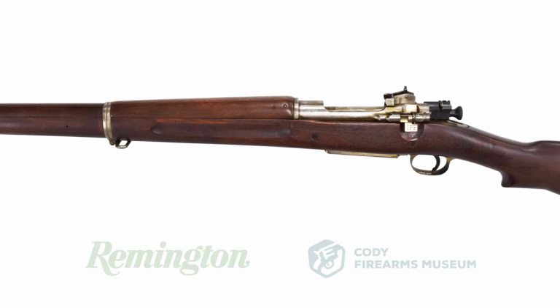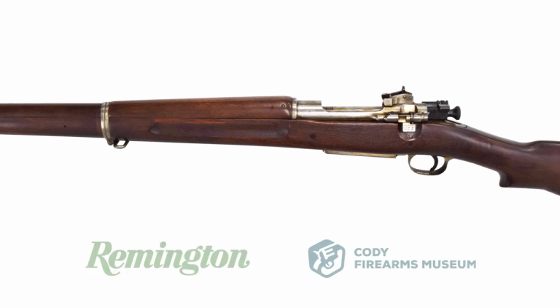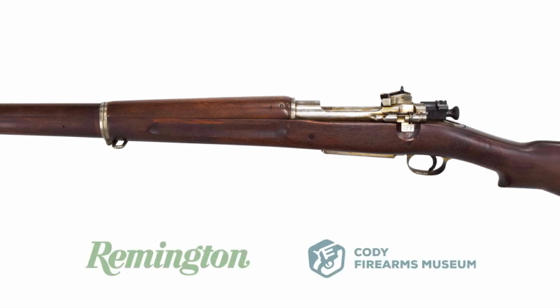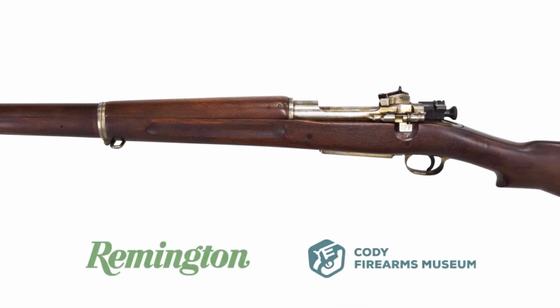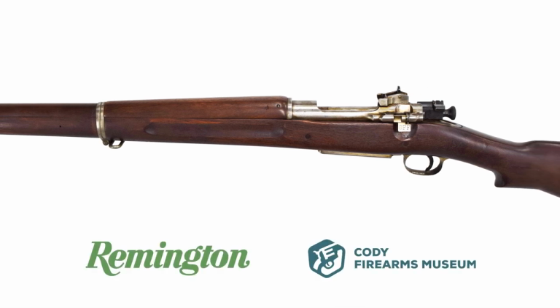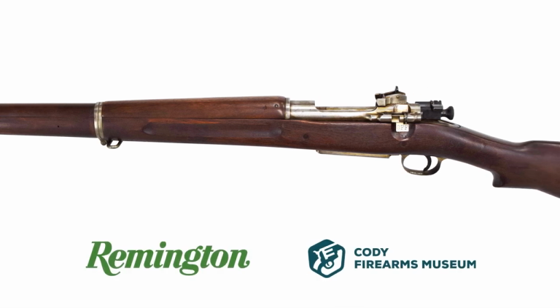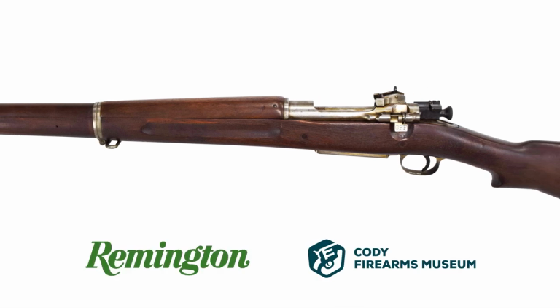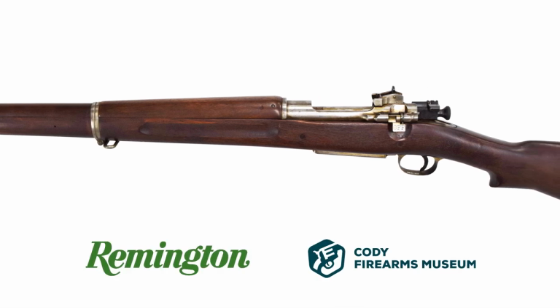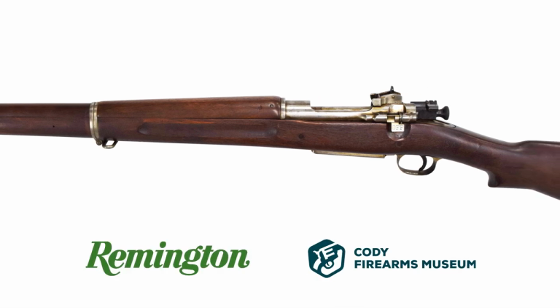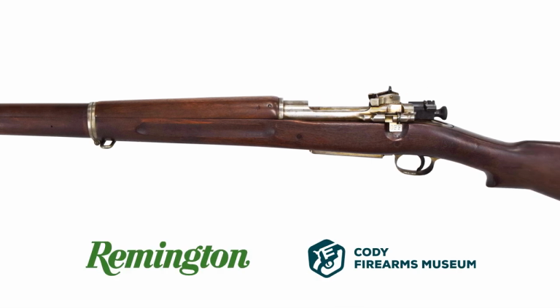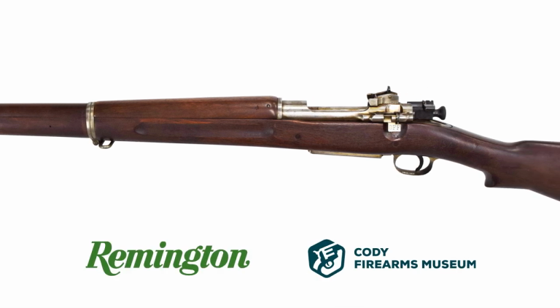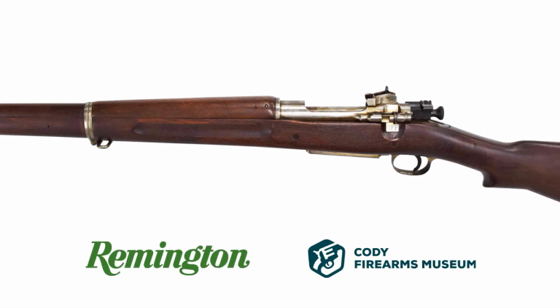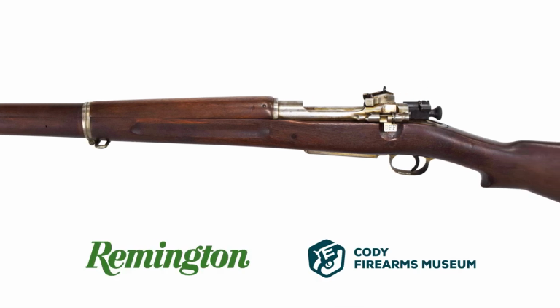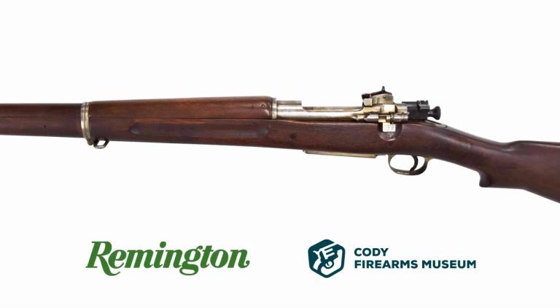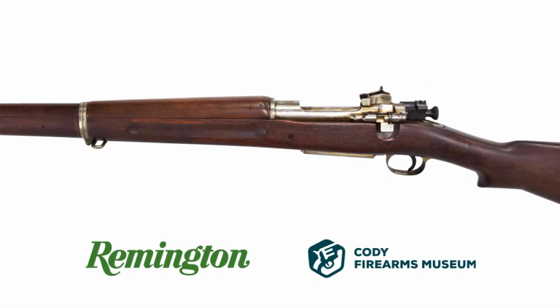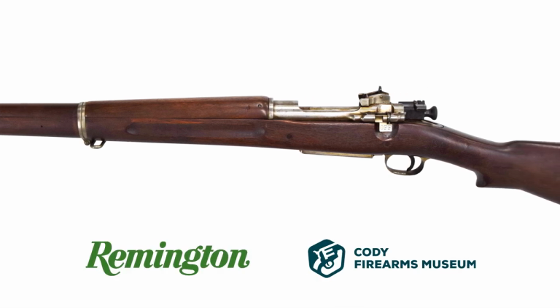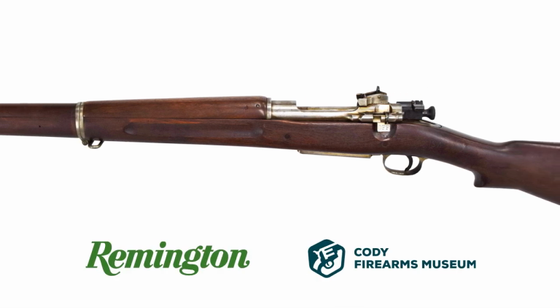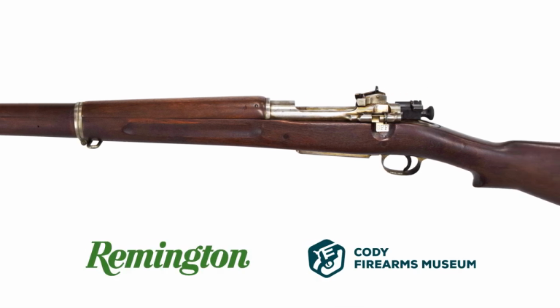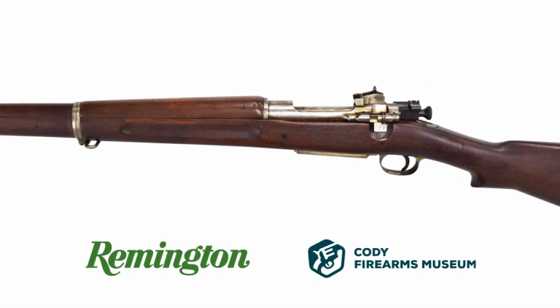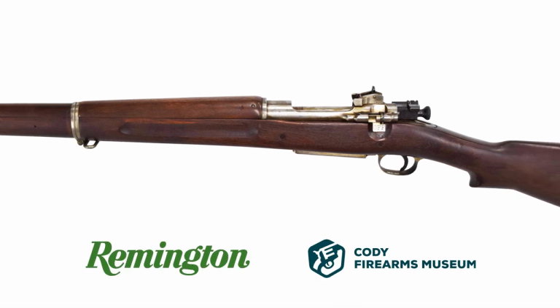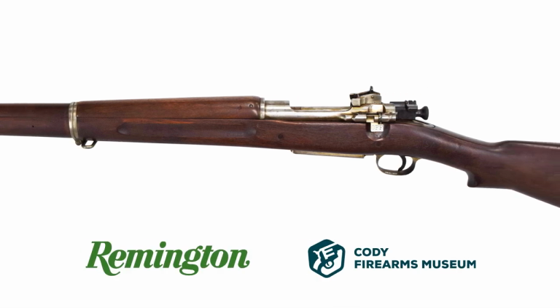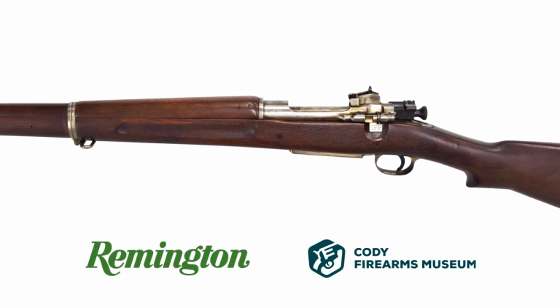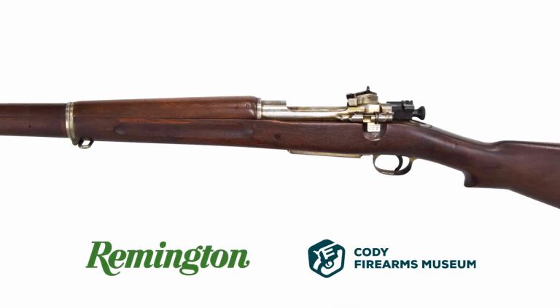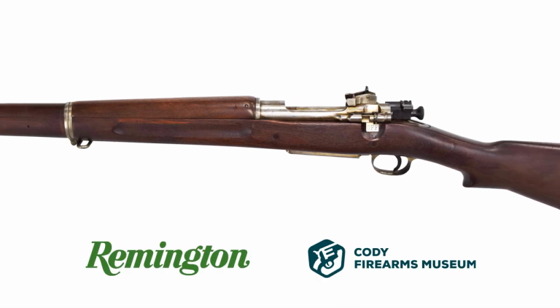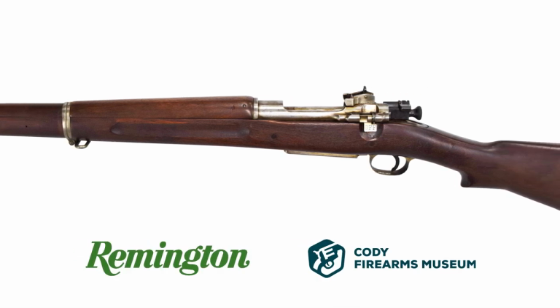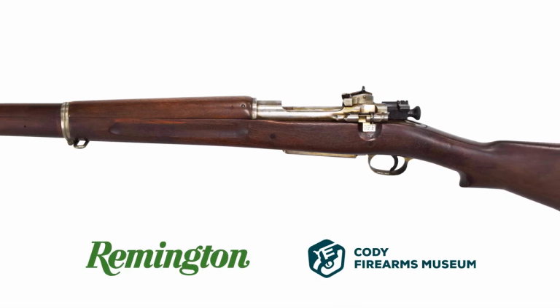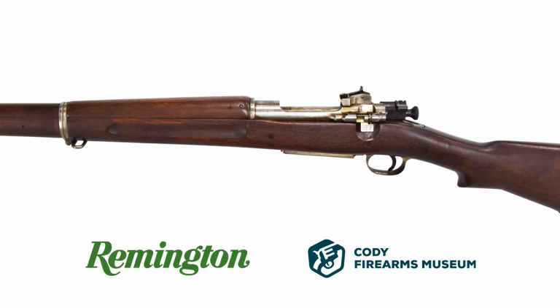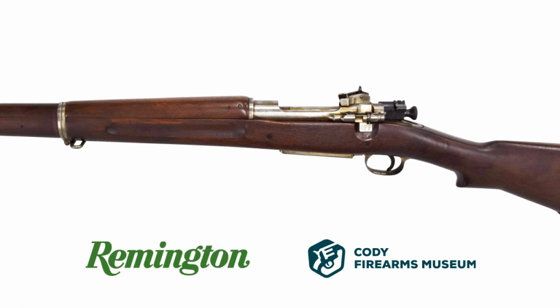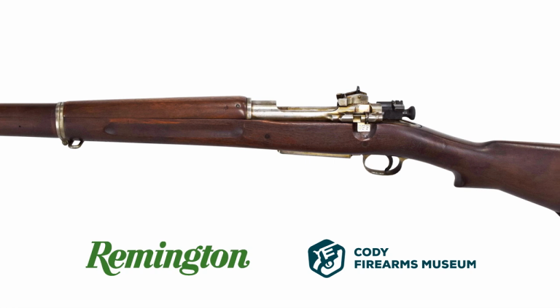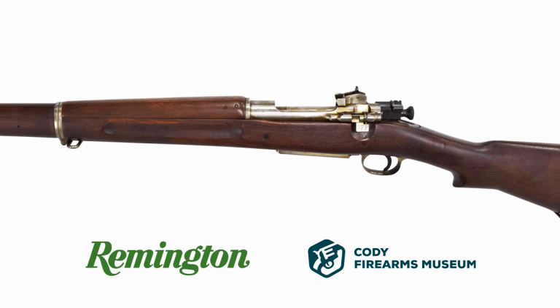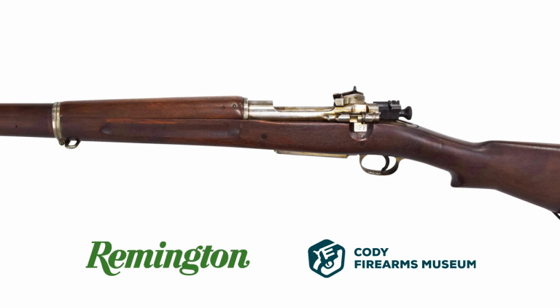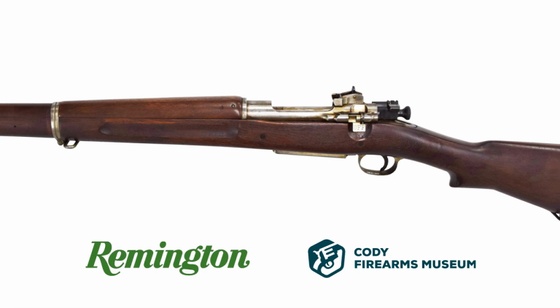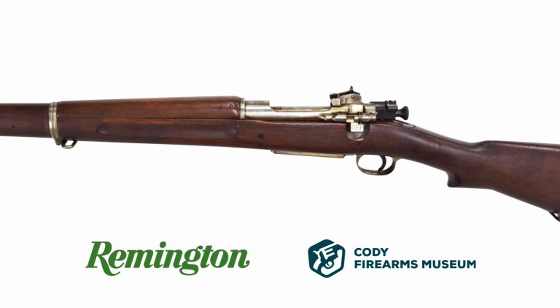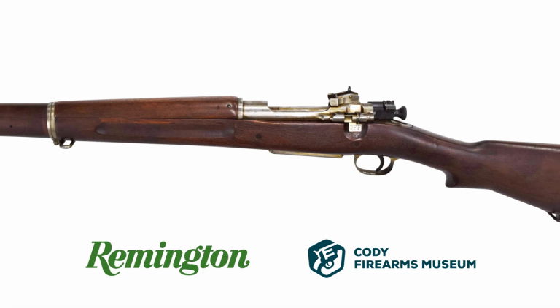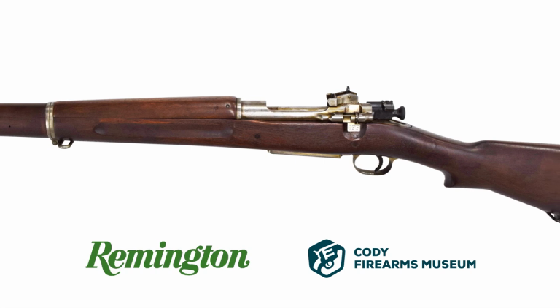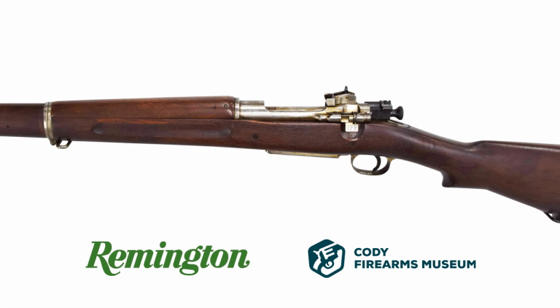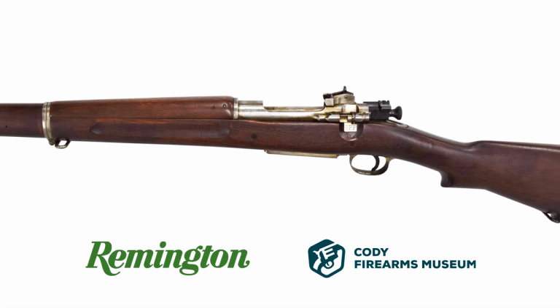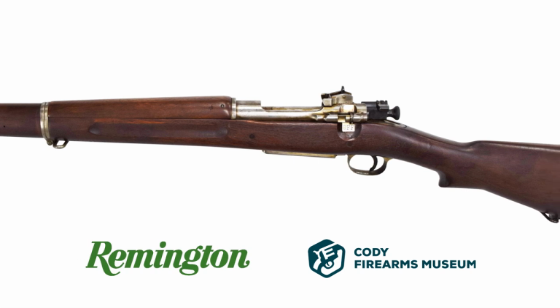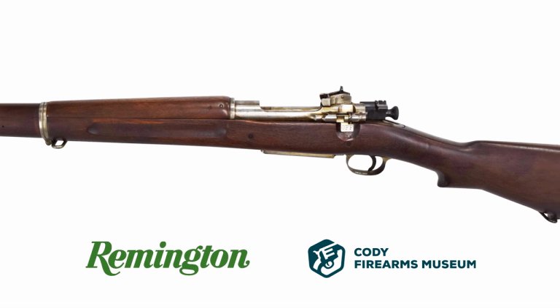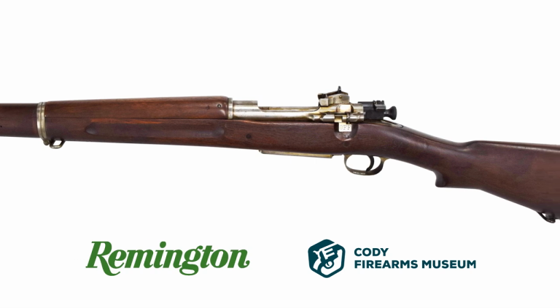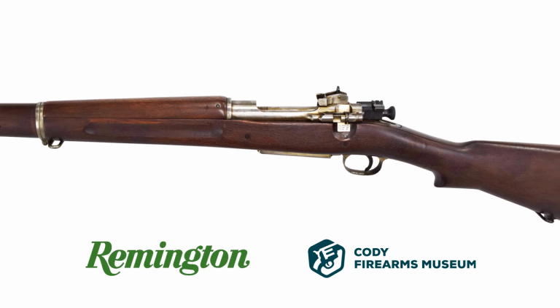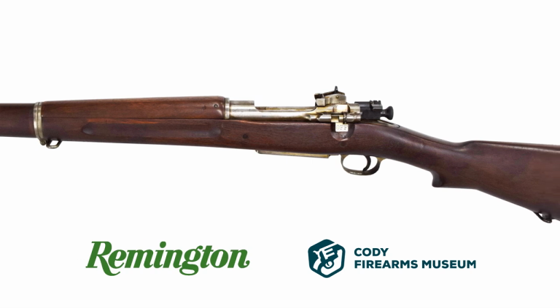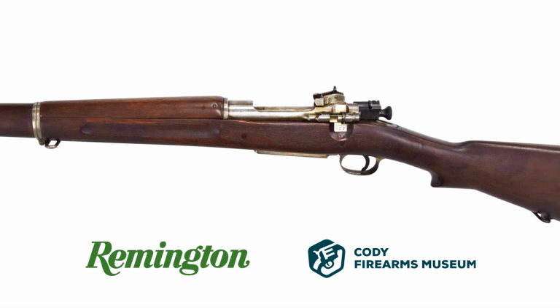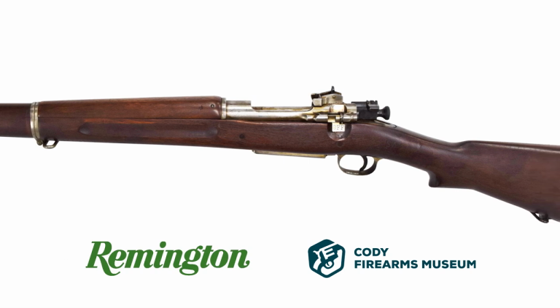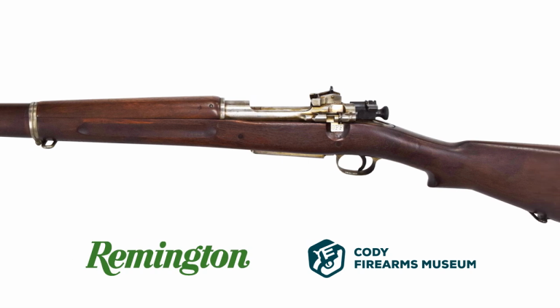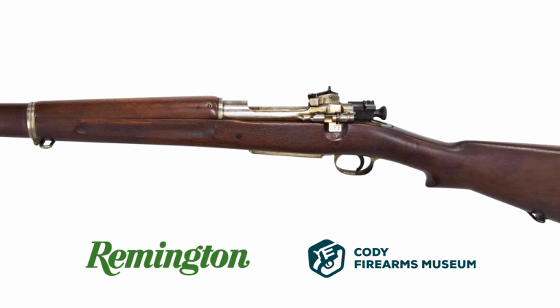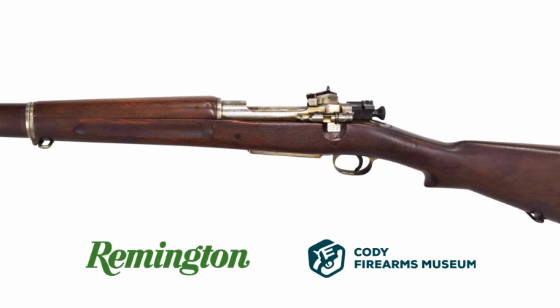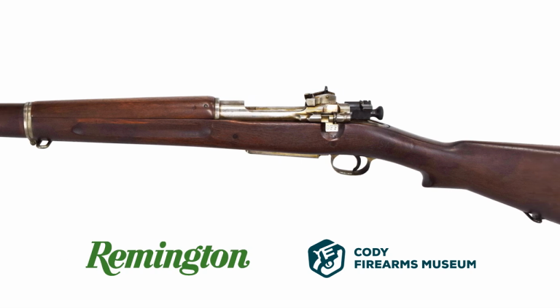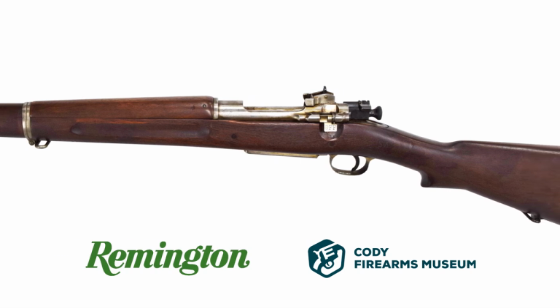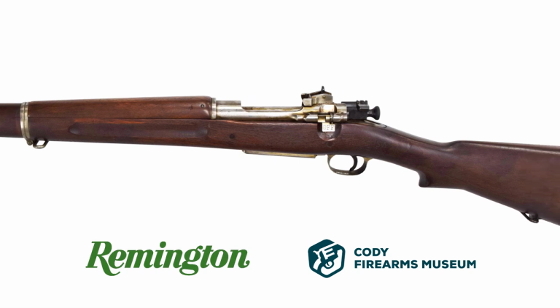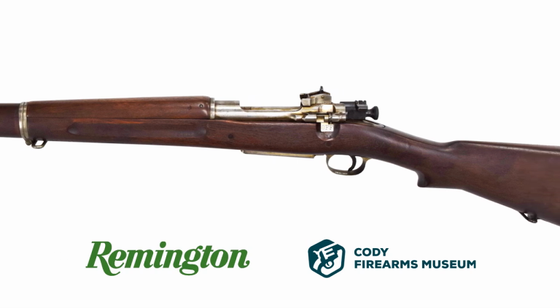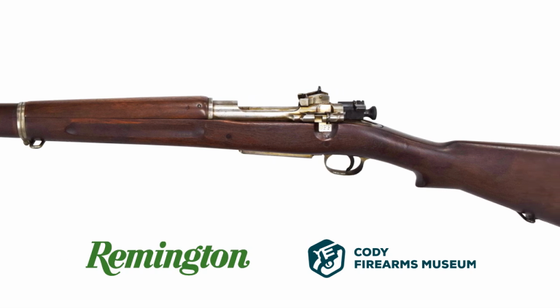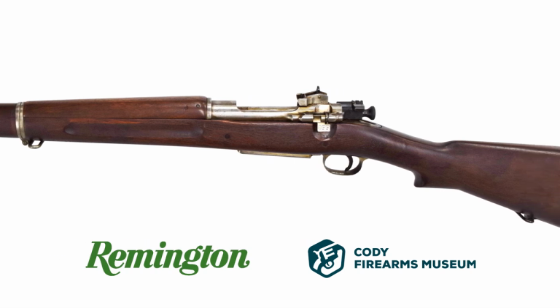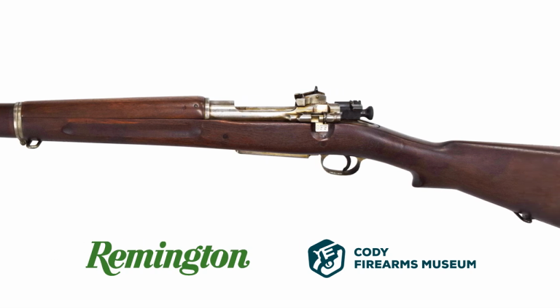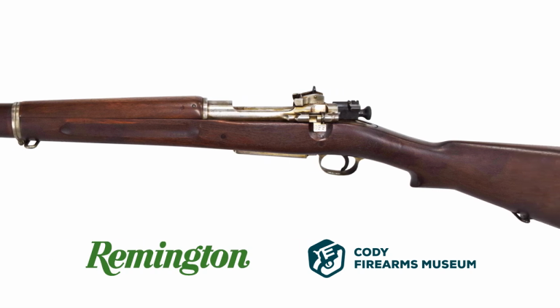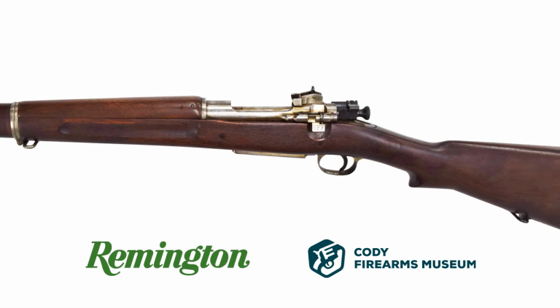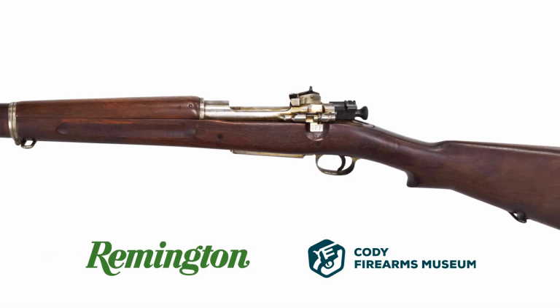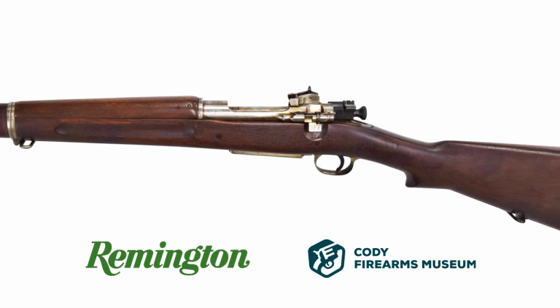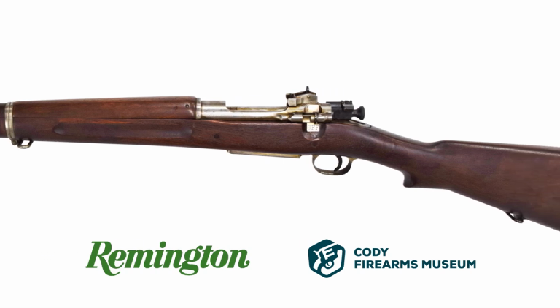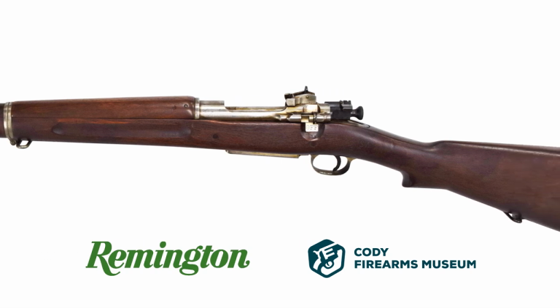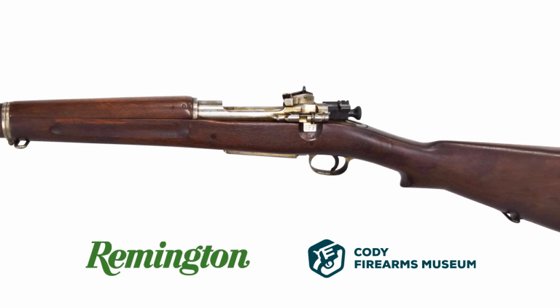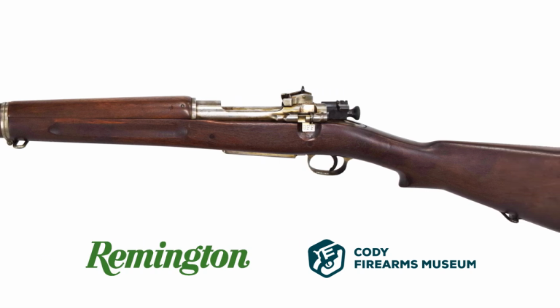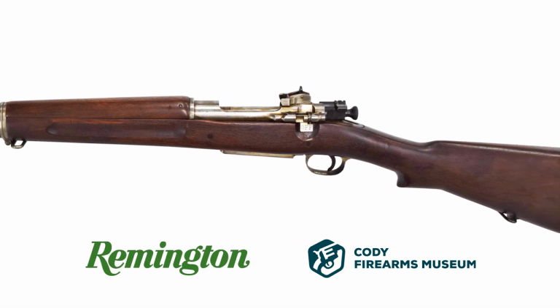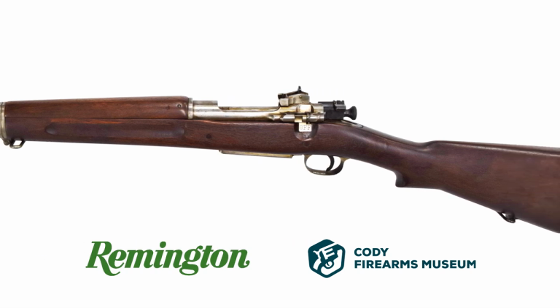Special thanks to both Remington and the Cody Firearms Museum for allowing us to take a look at this extremely rare rifle.